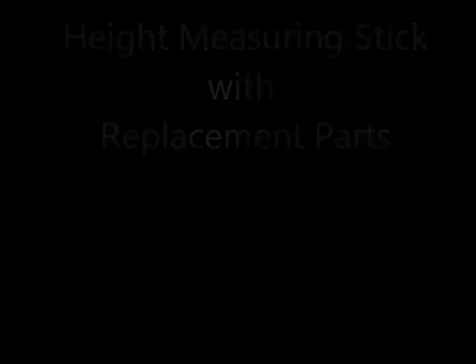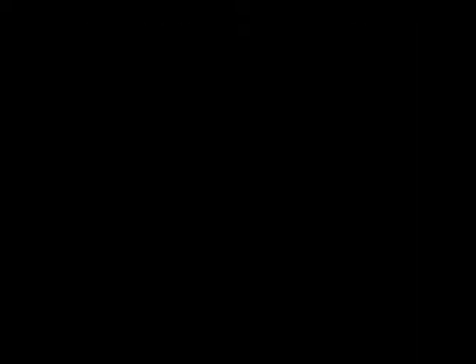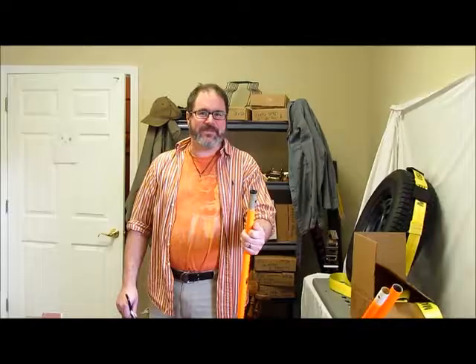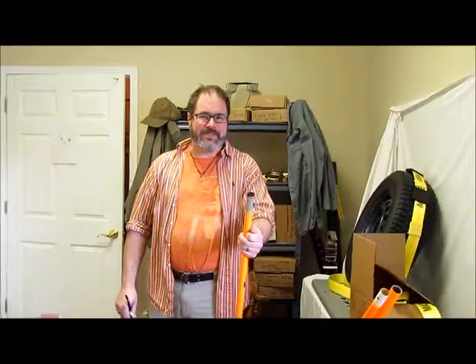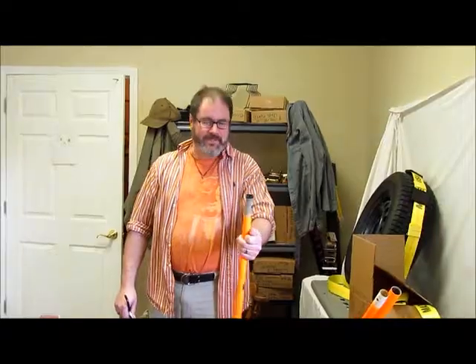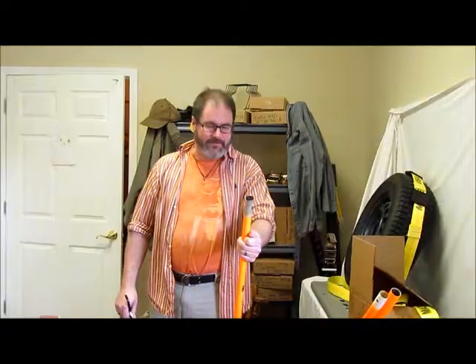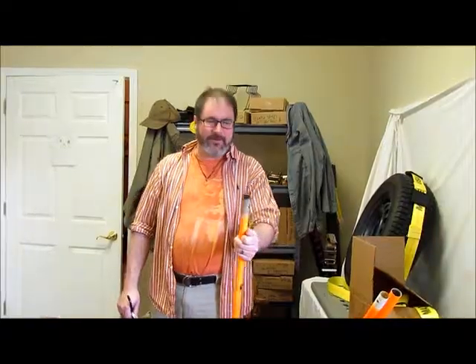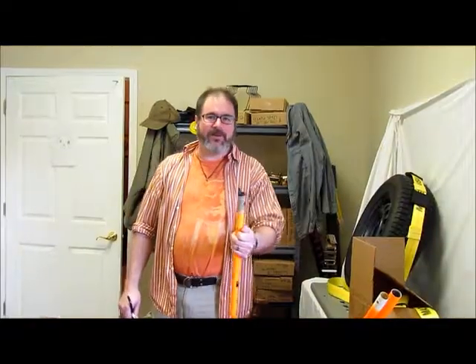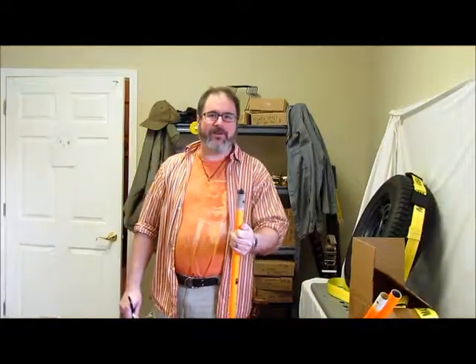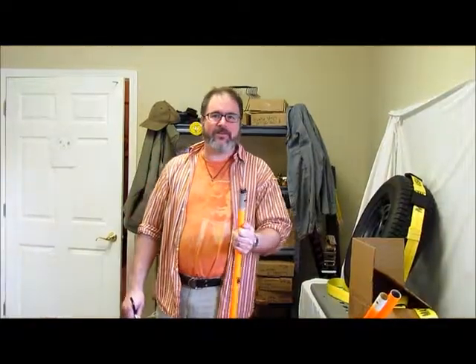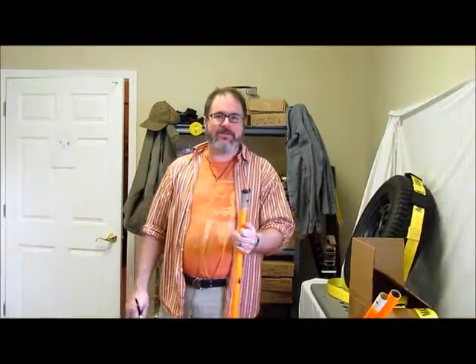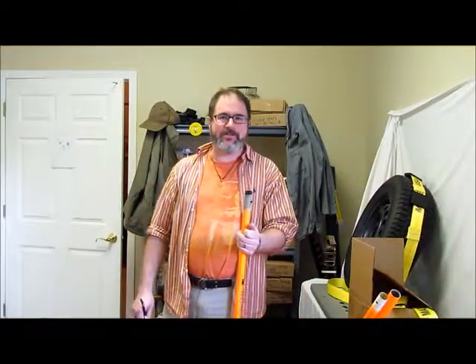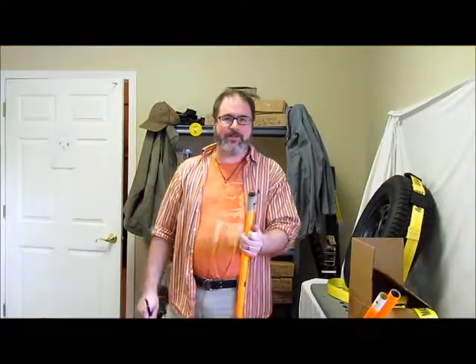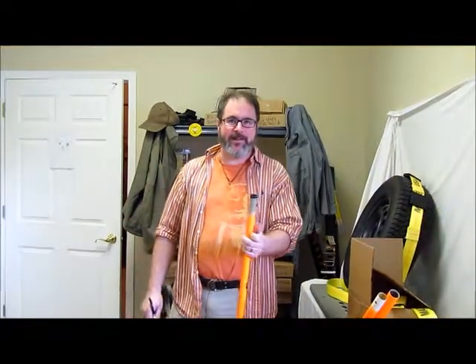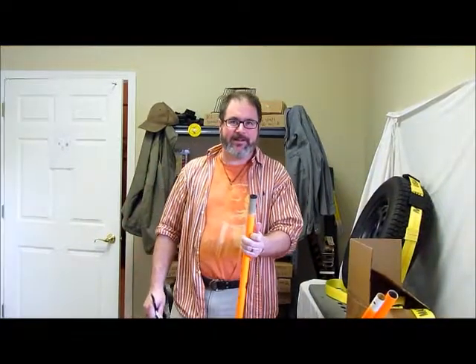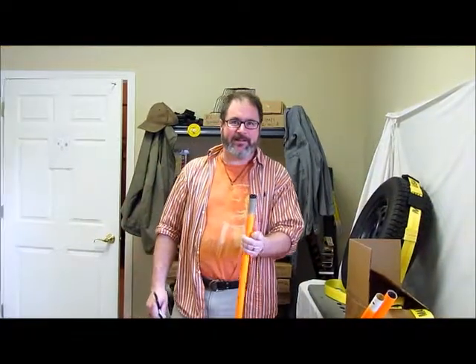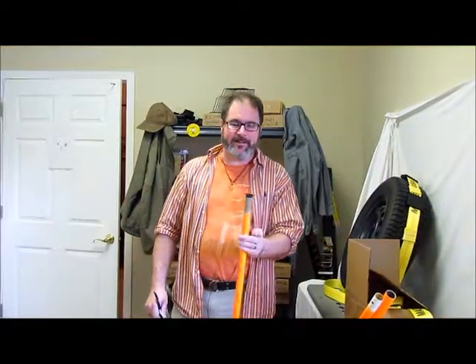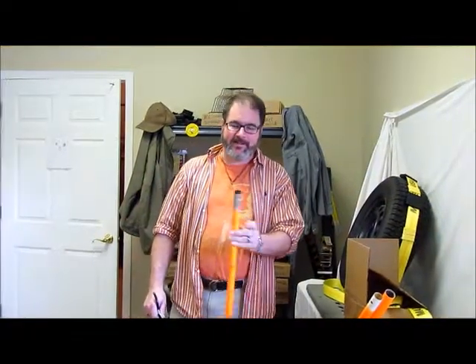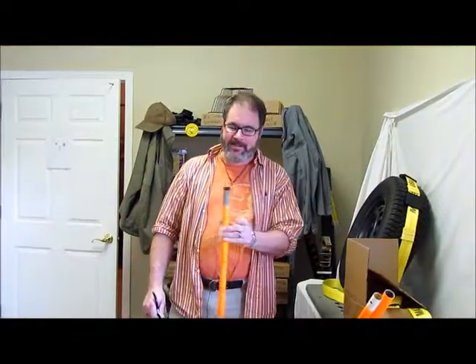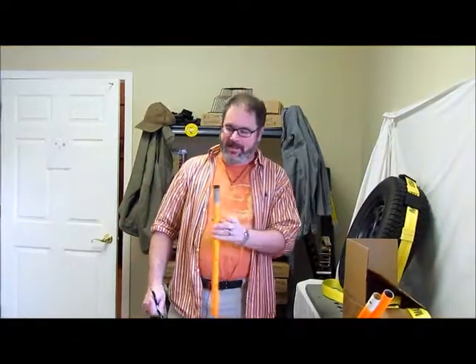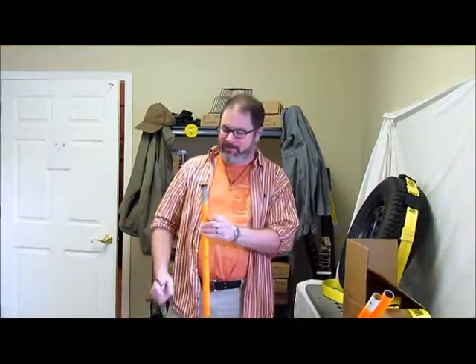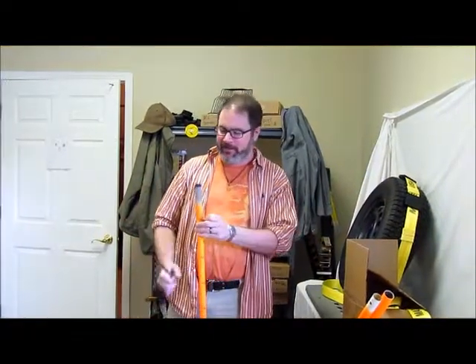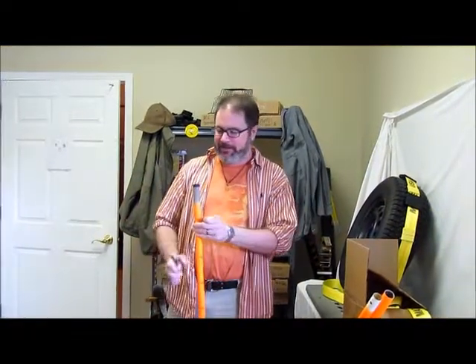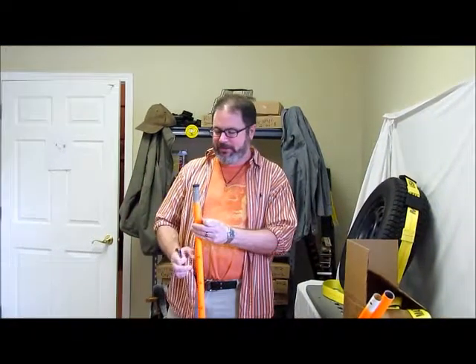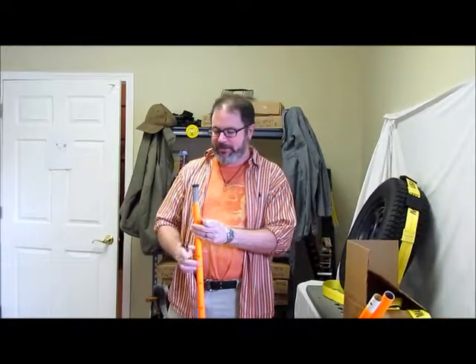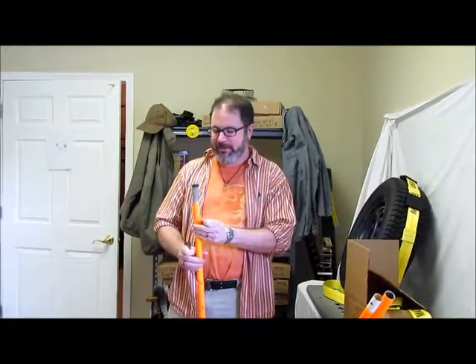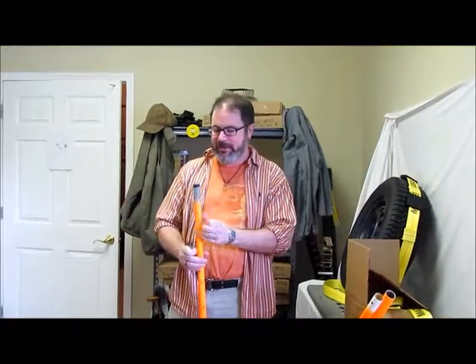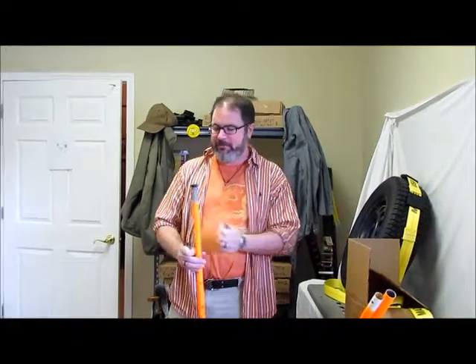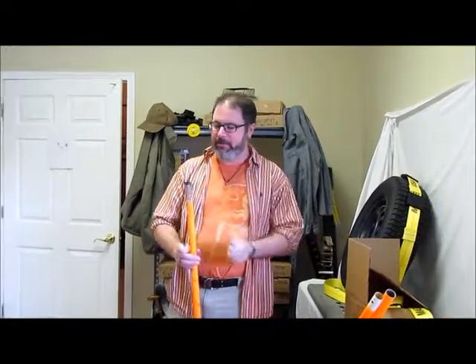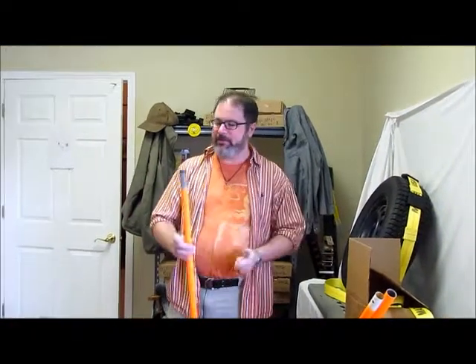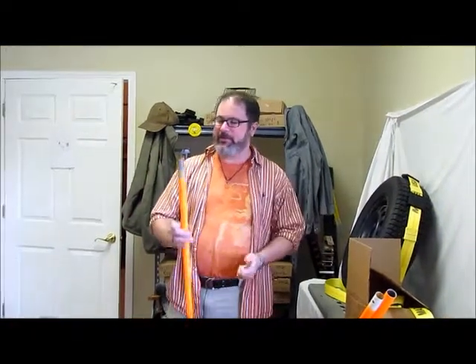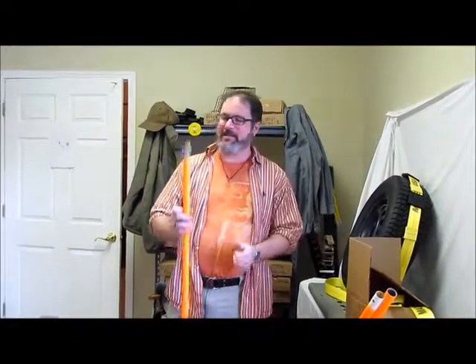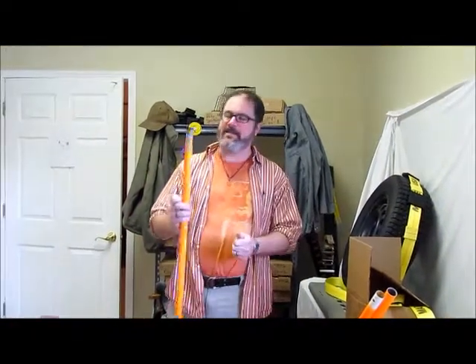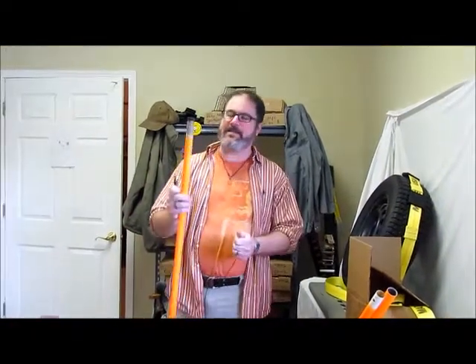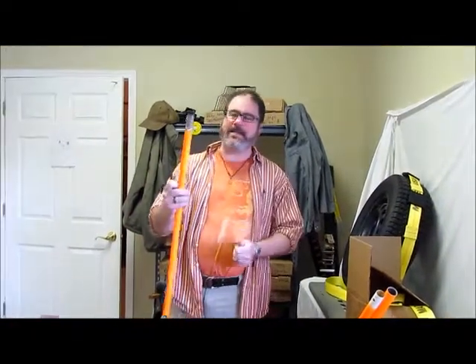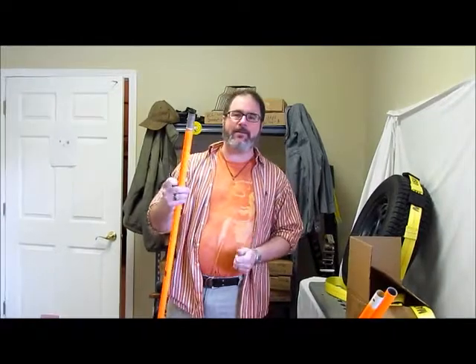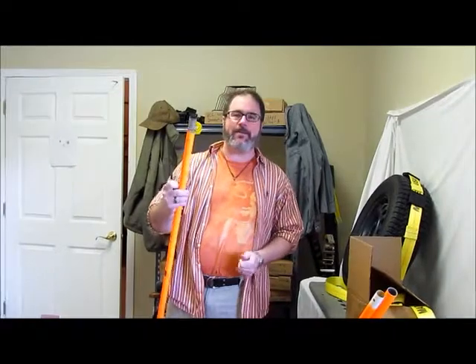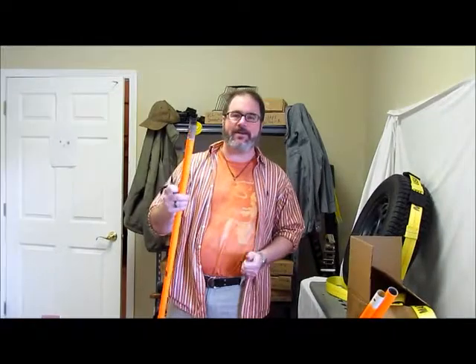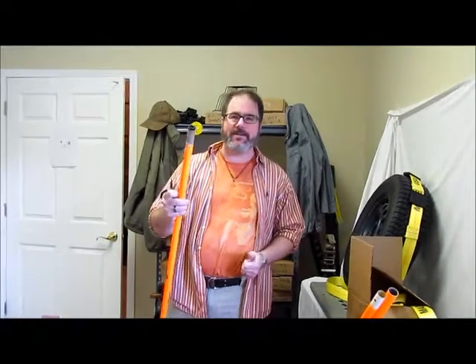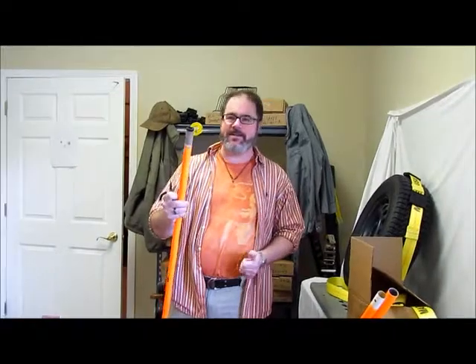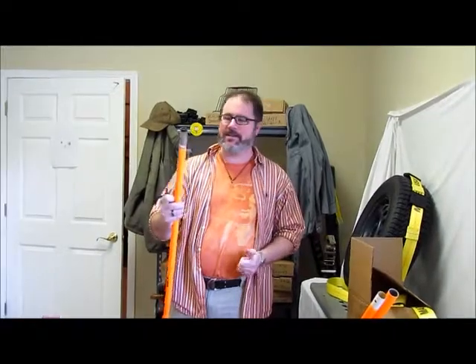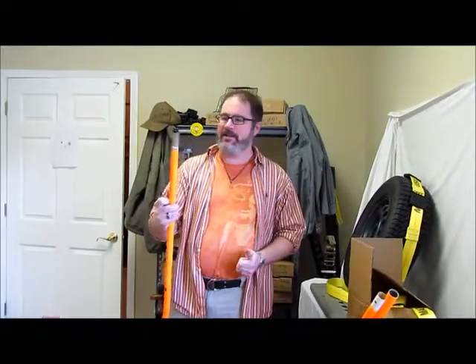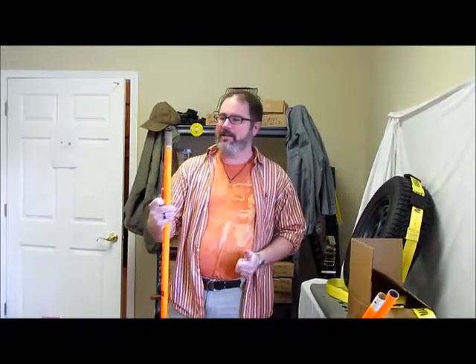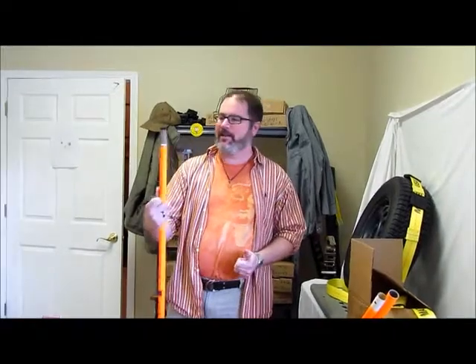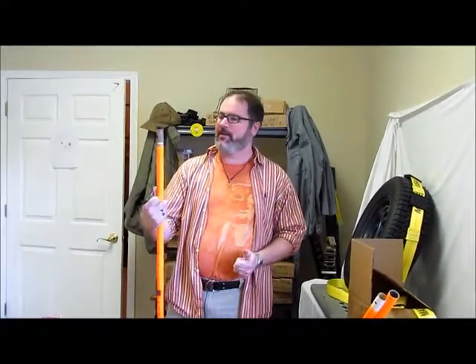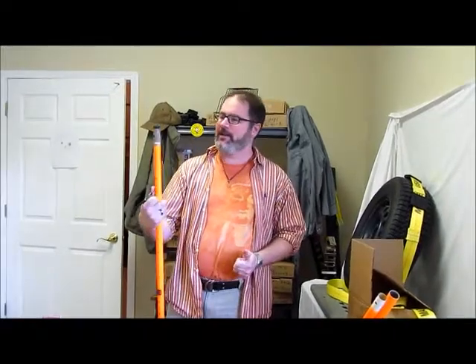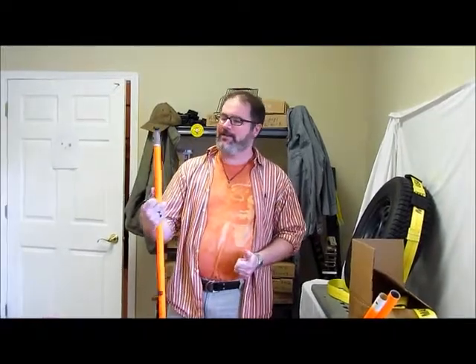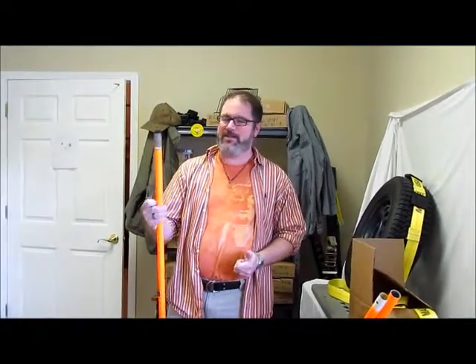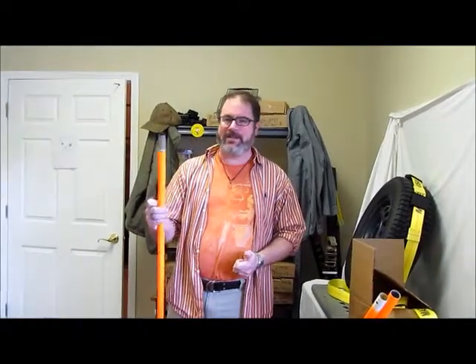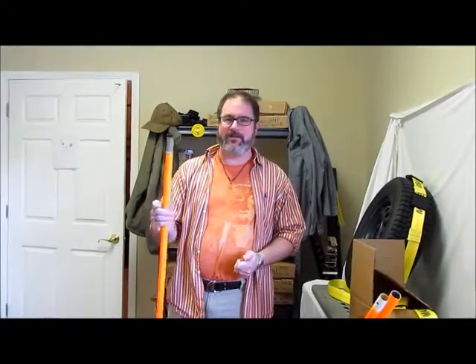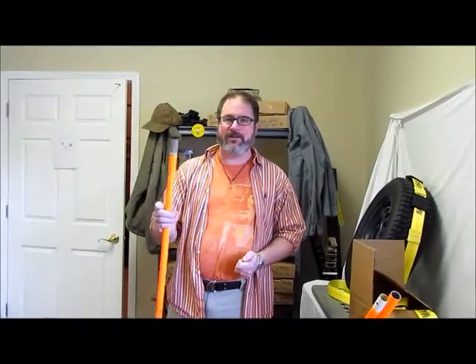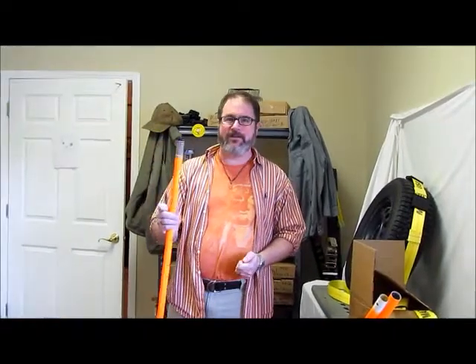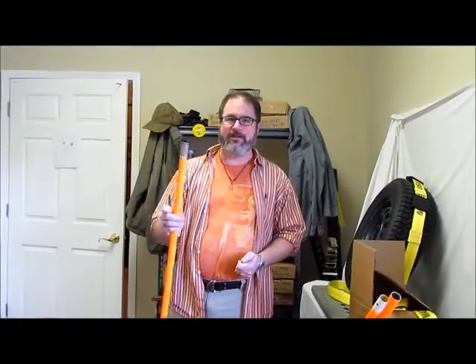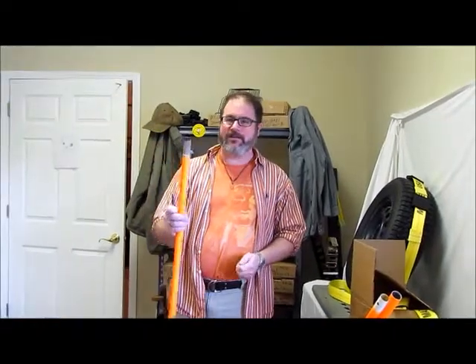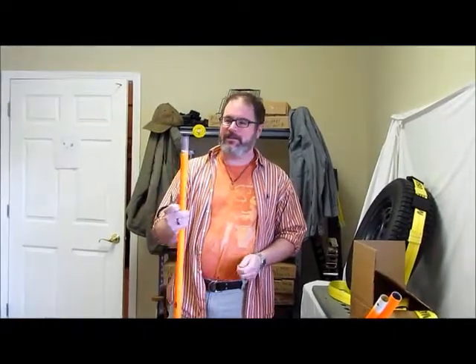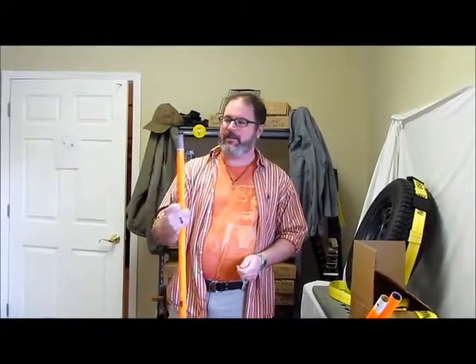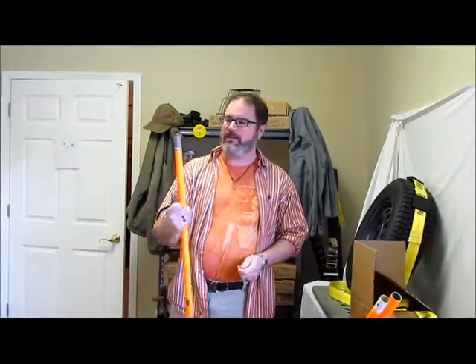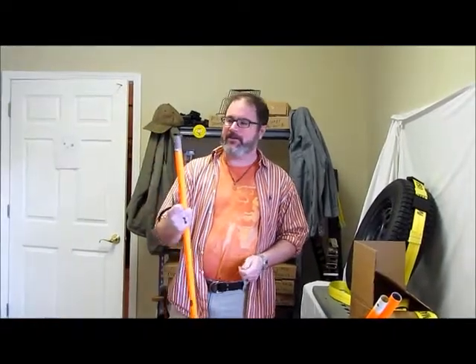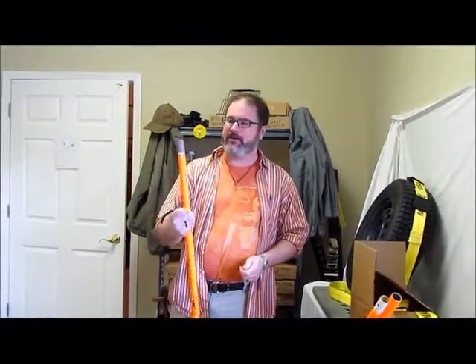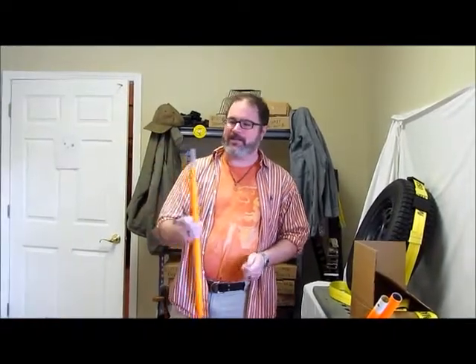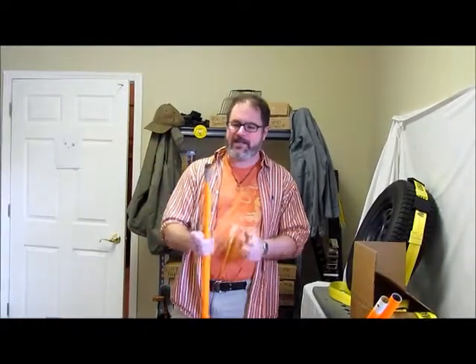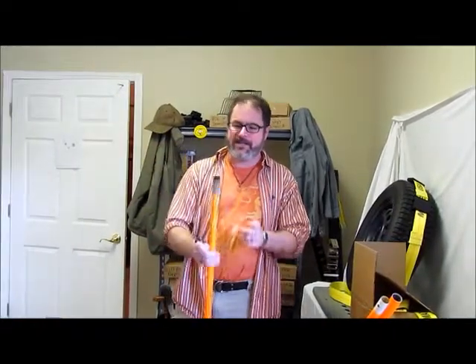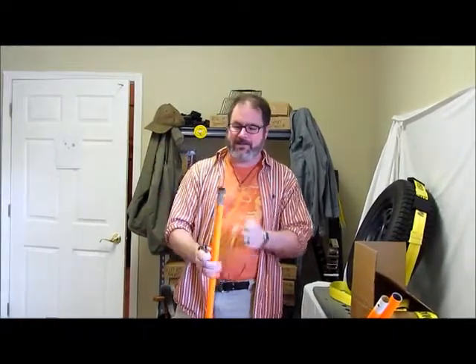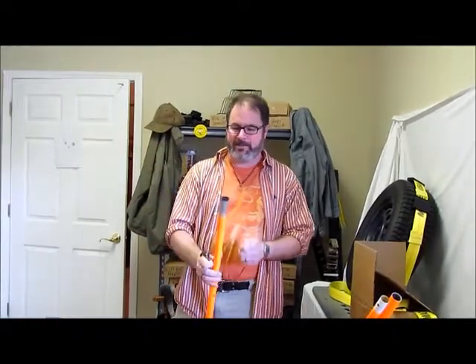I'm Steve with Auto Hauler Supply, and today I'm going to show you how to replace the snap buttons in our Lifesaver Drucker's Height Stick.